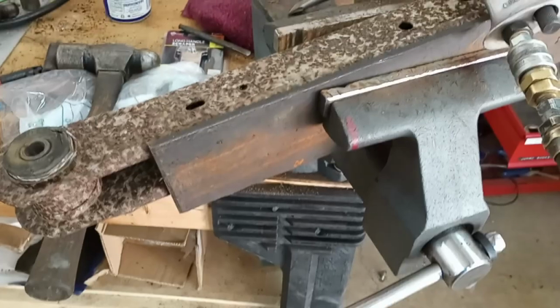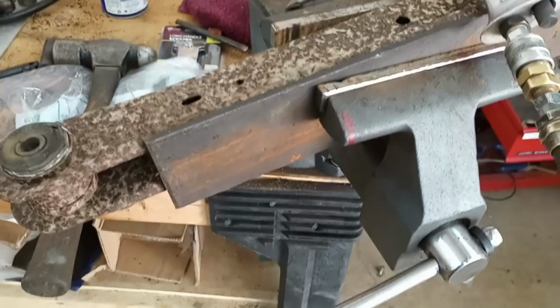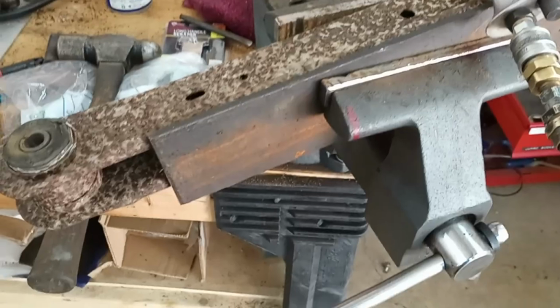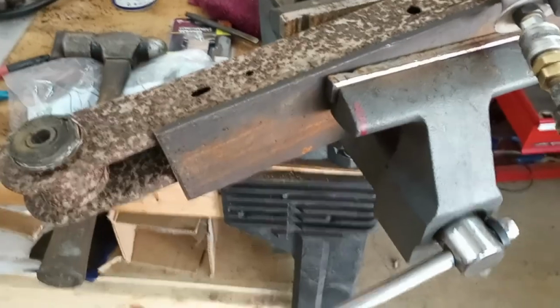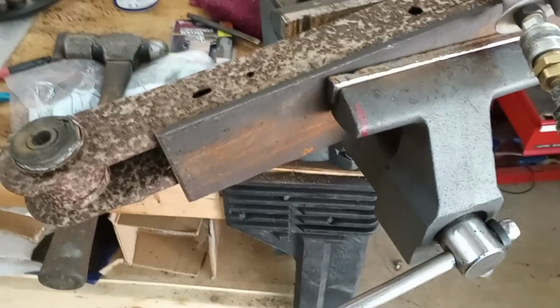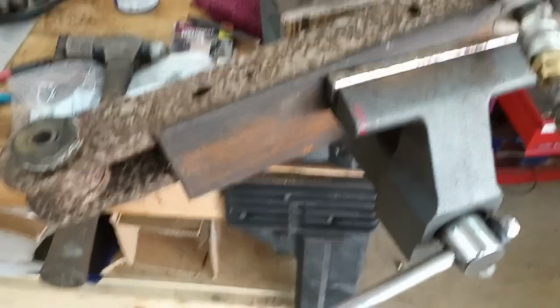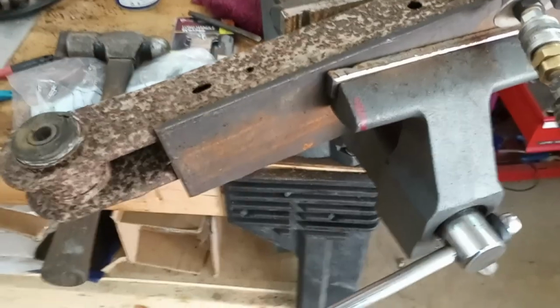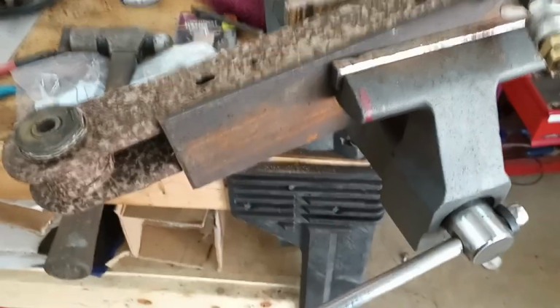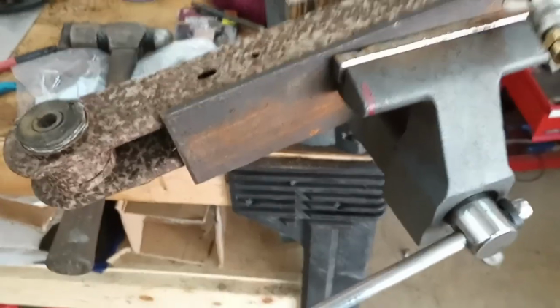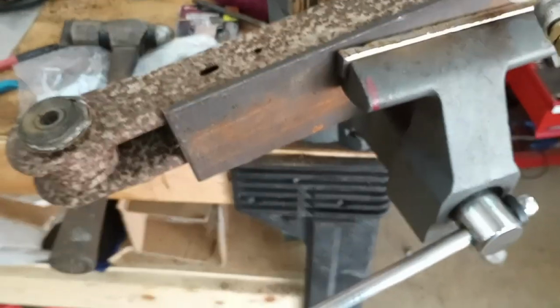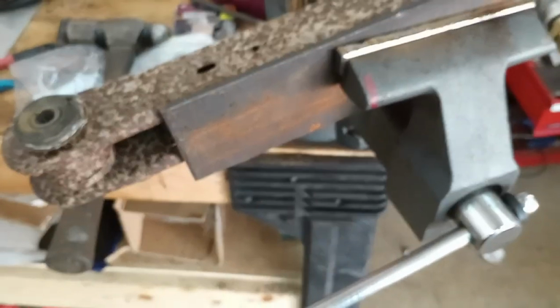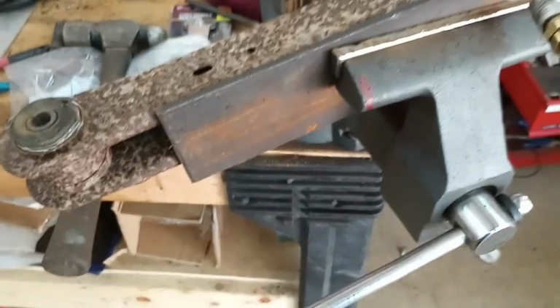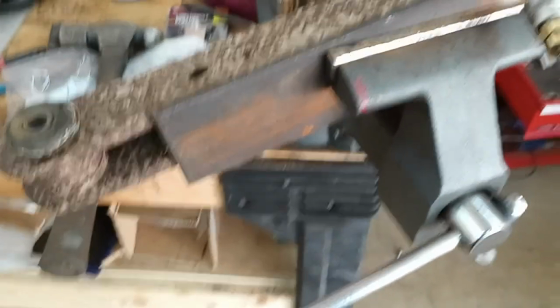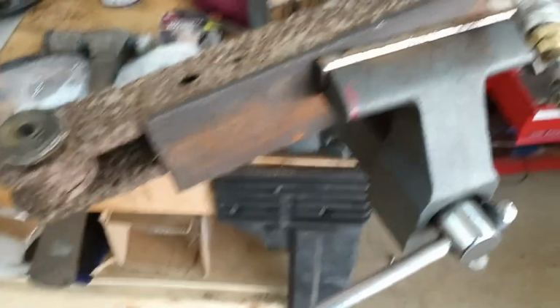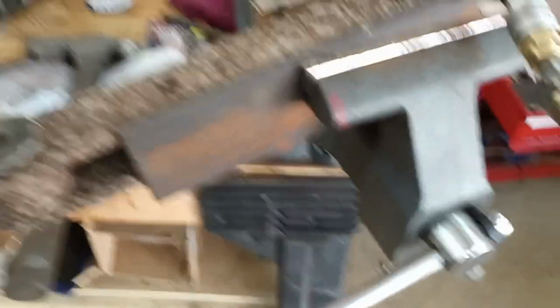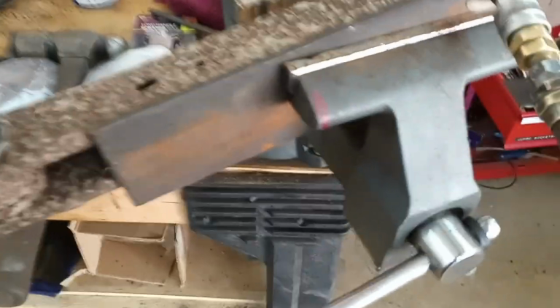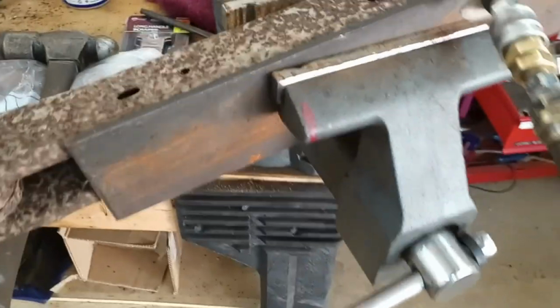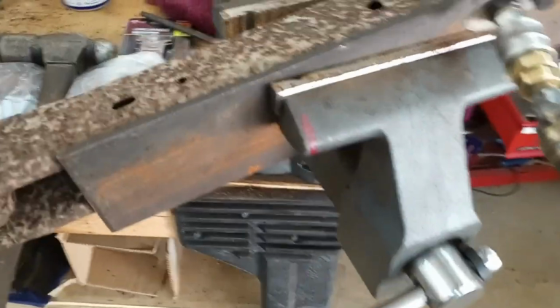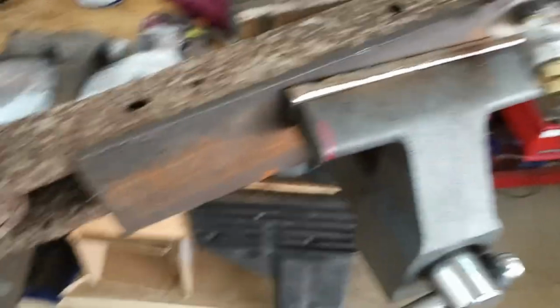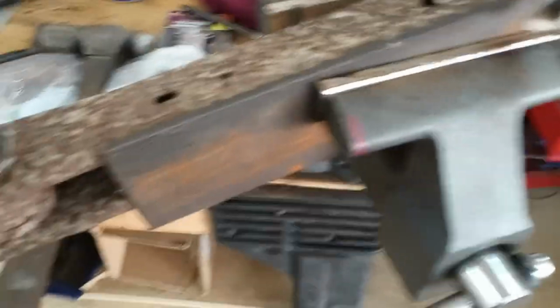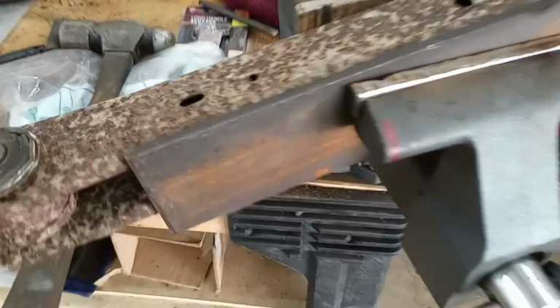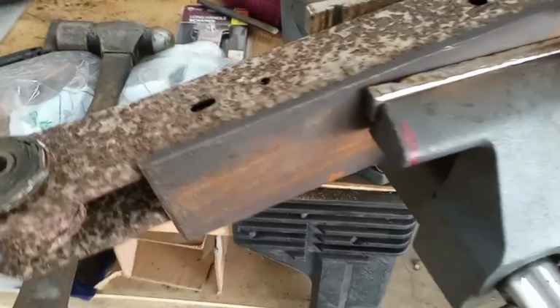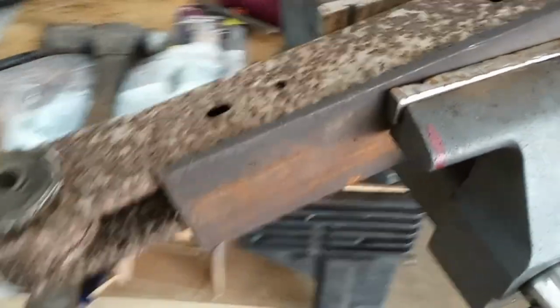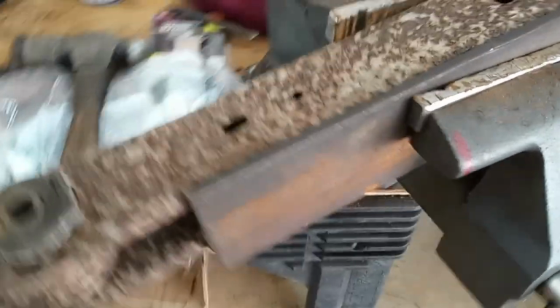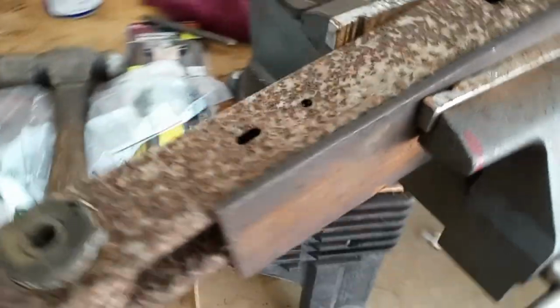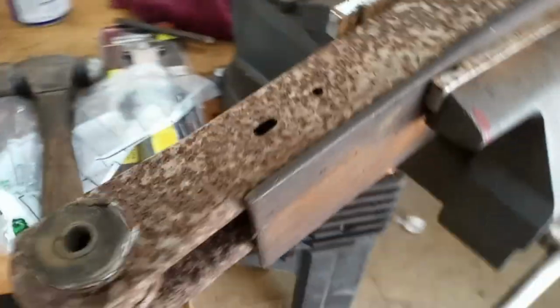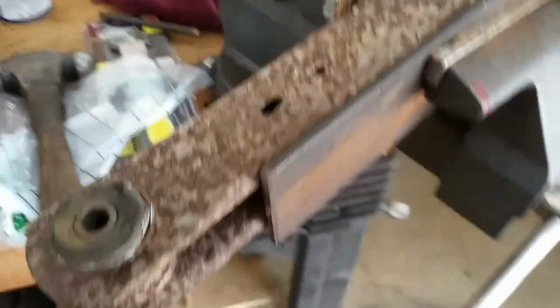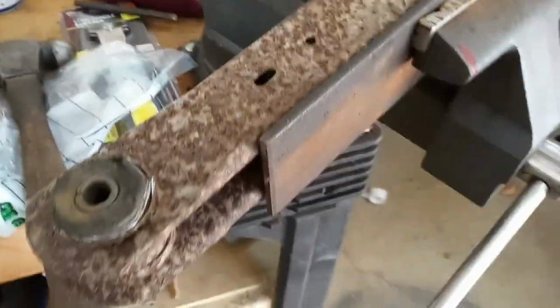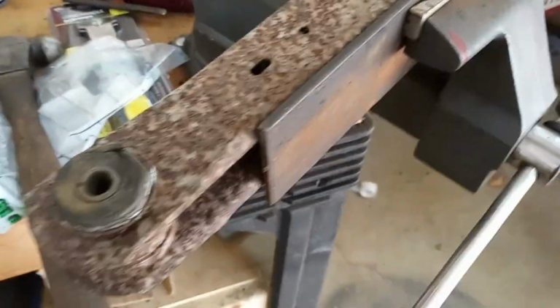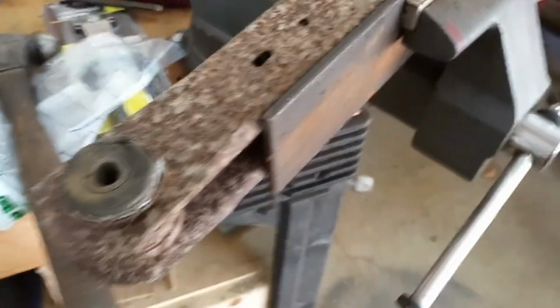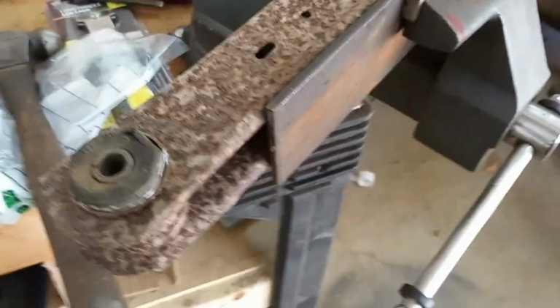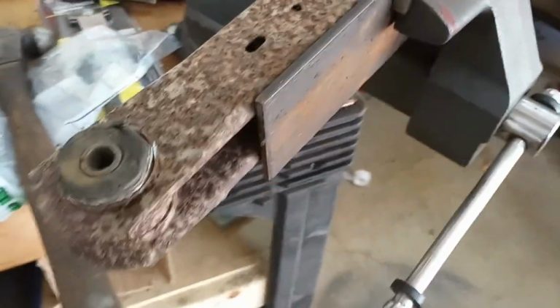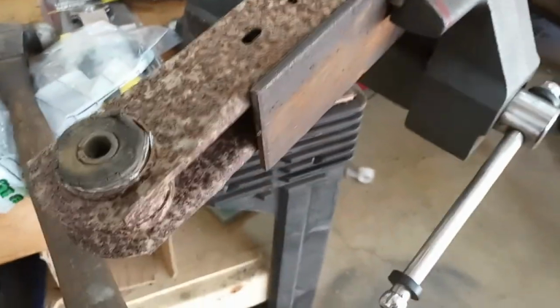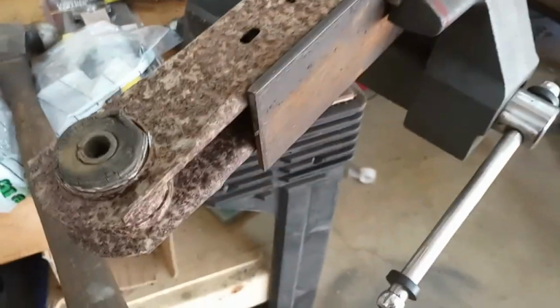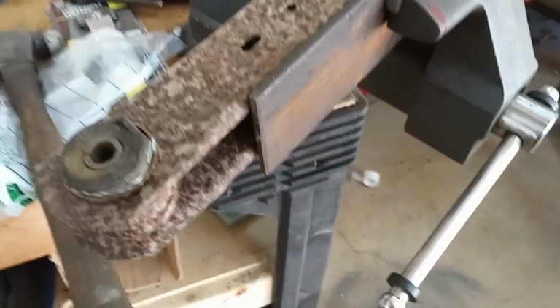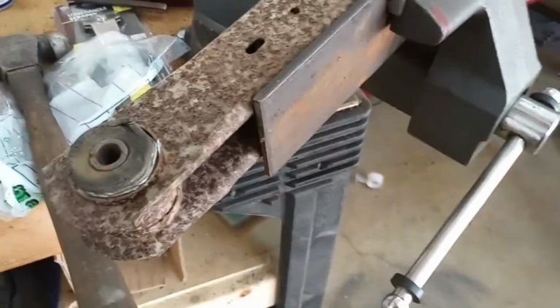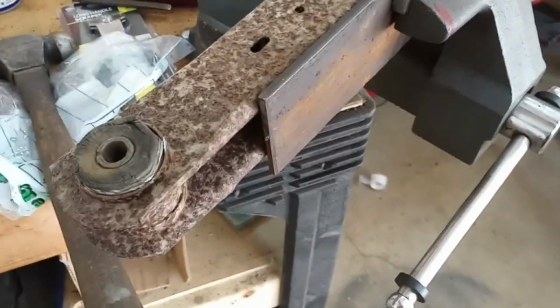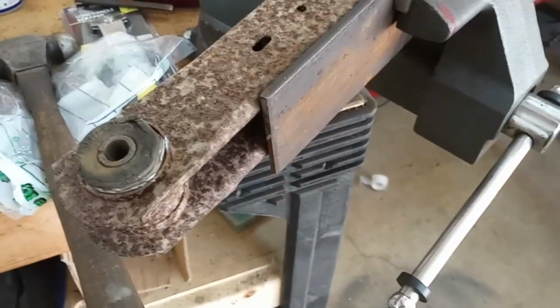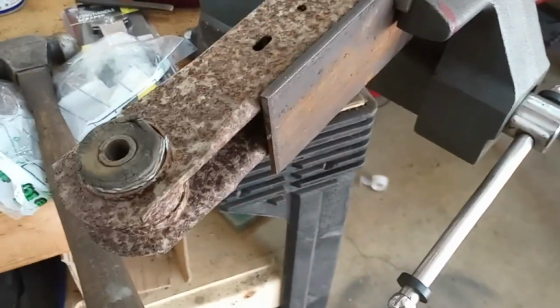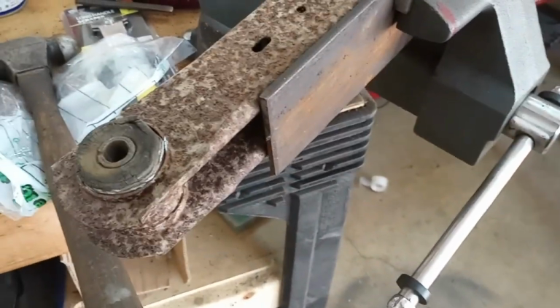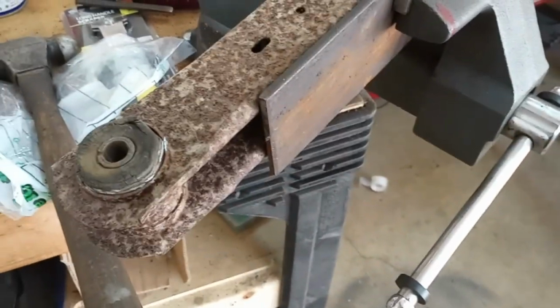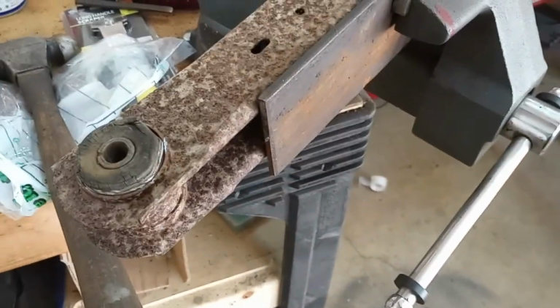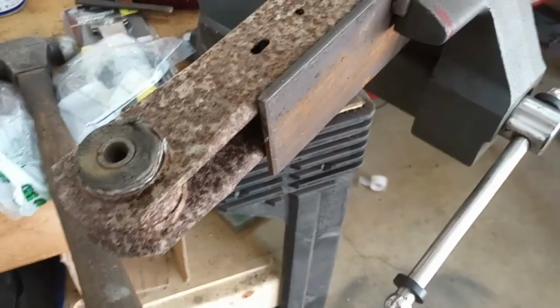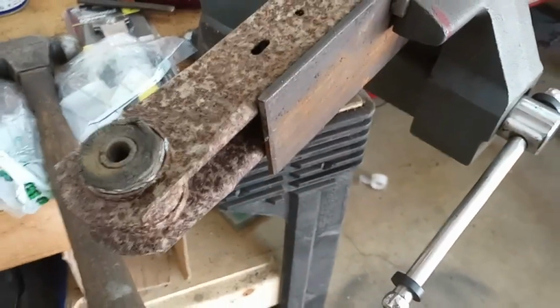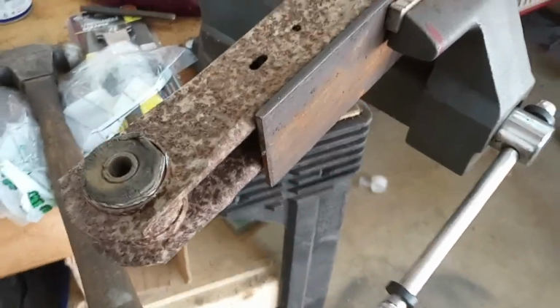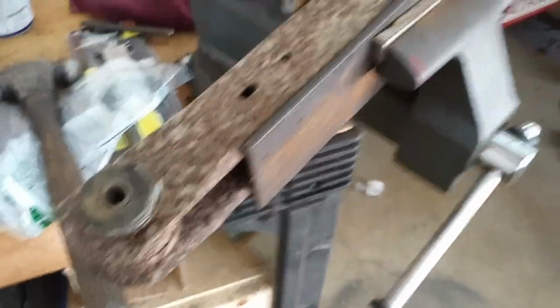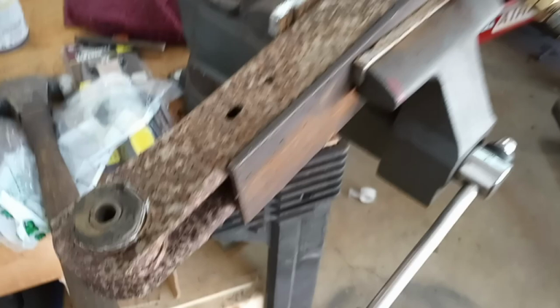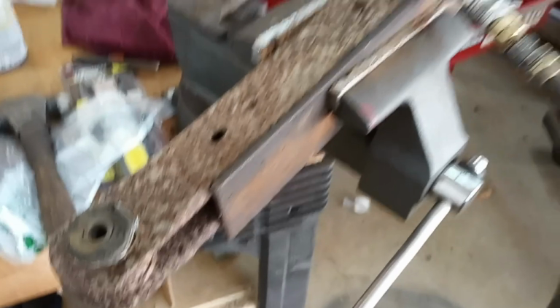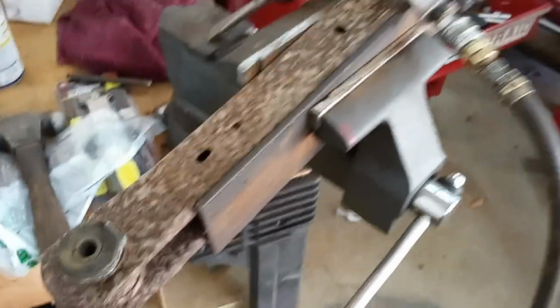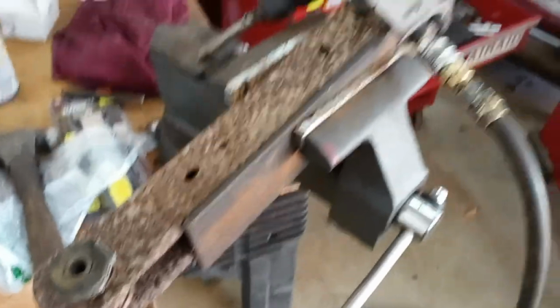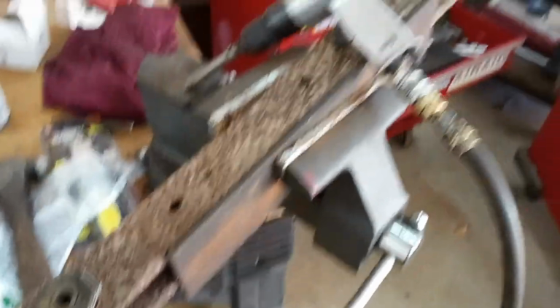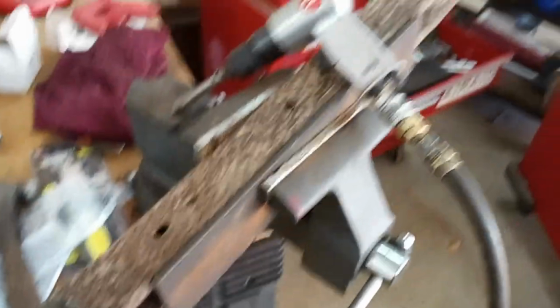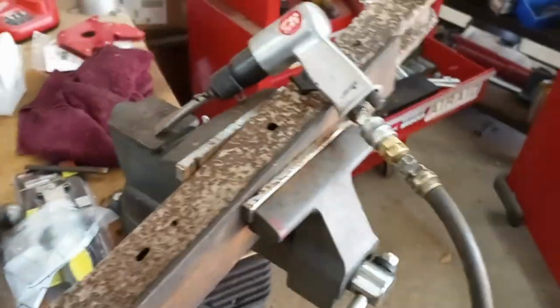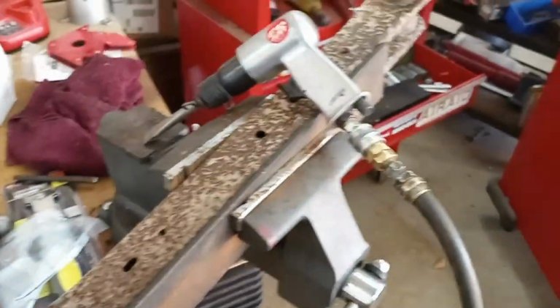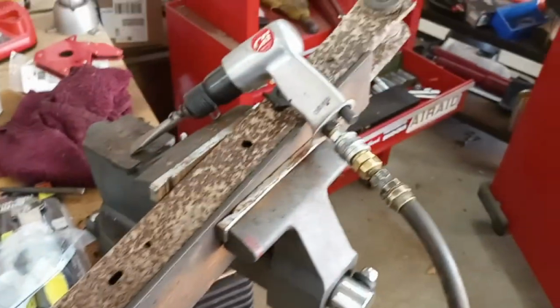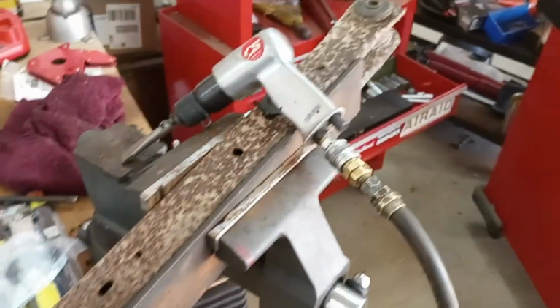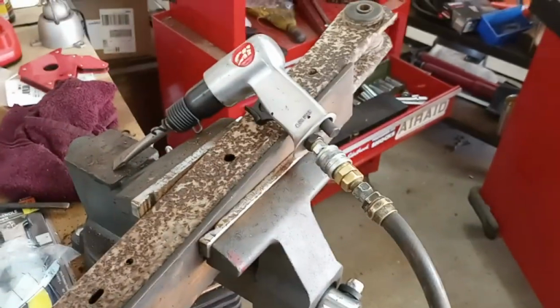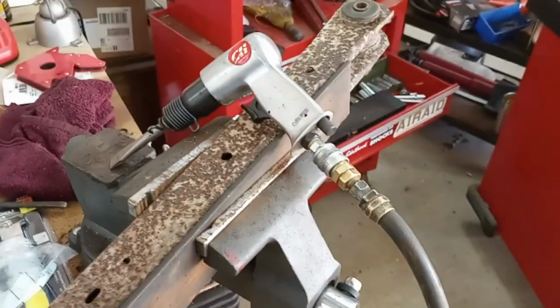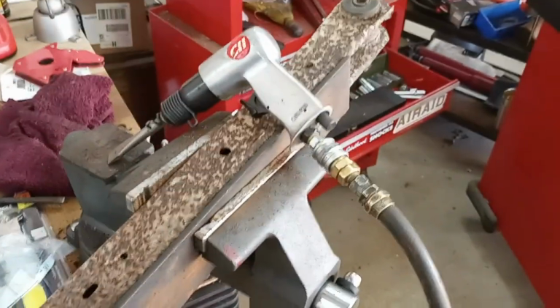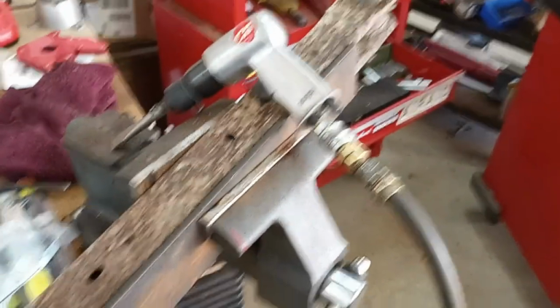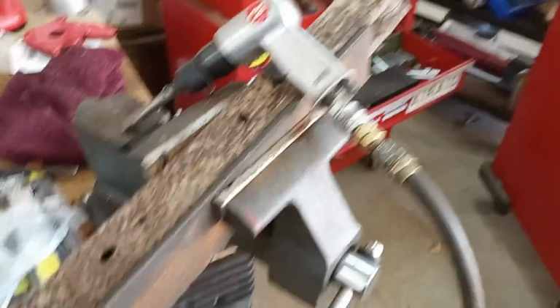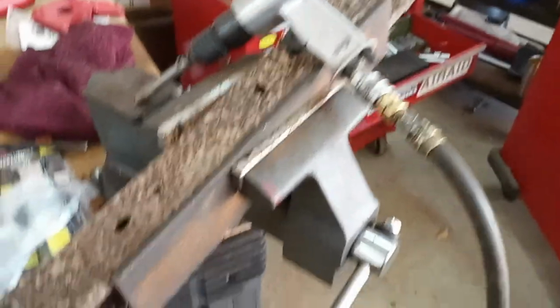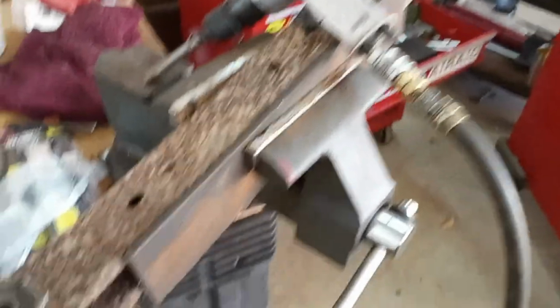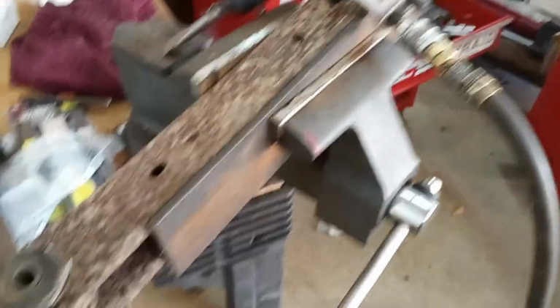Hey, welcome back to the workshop. Today I am redoing the suspension bushings on the rear trailing arms.